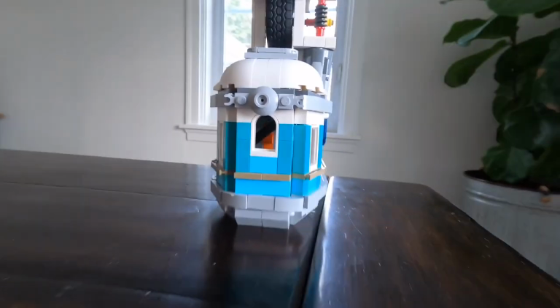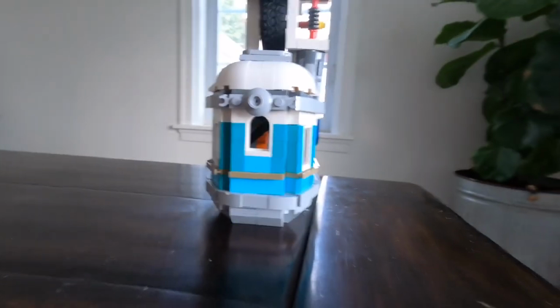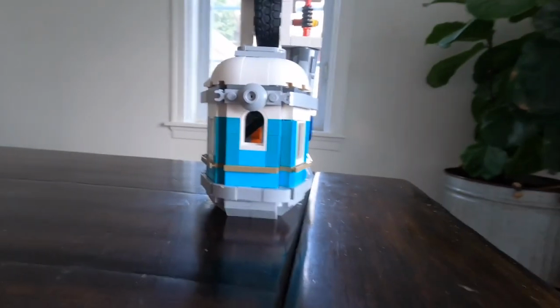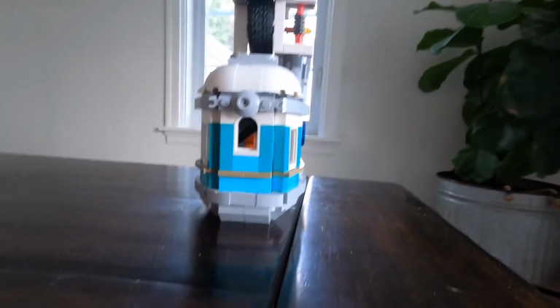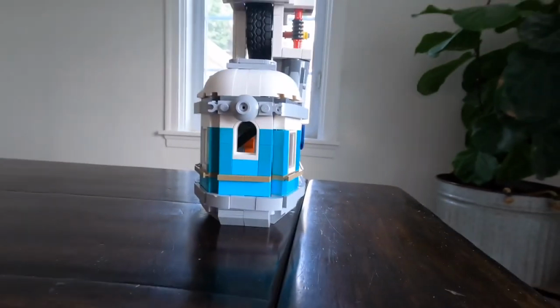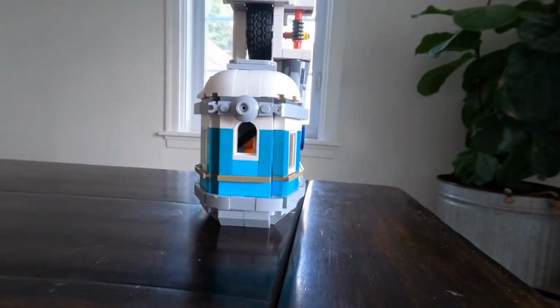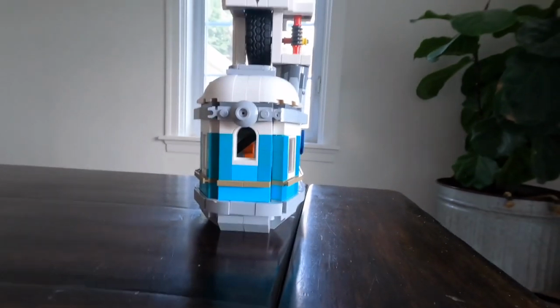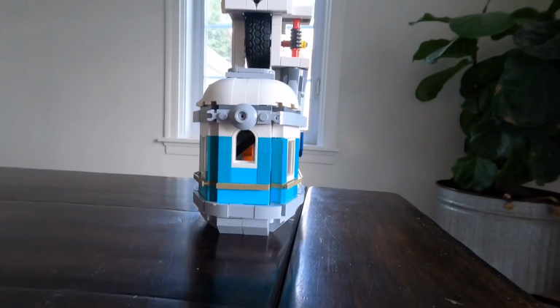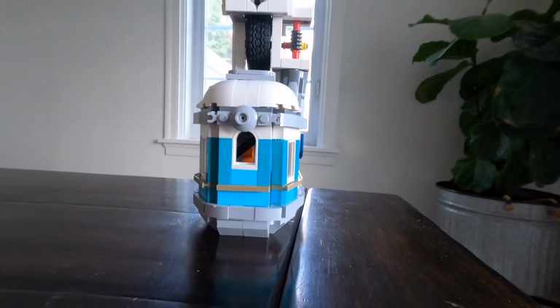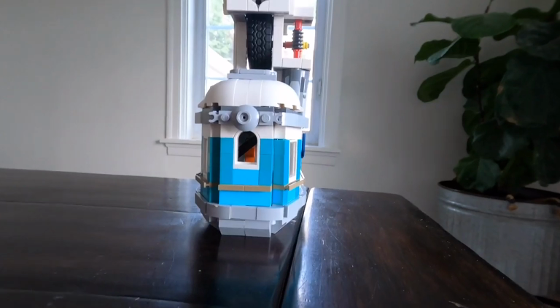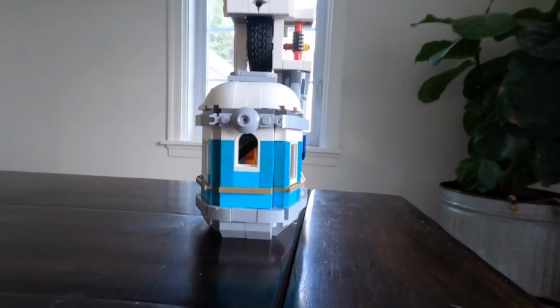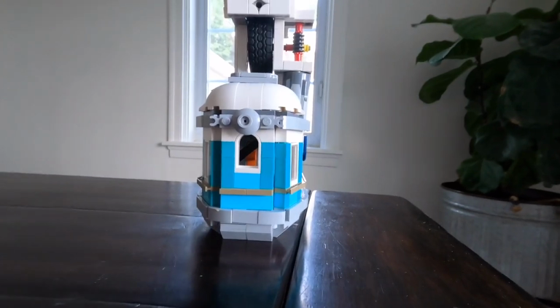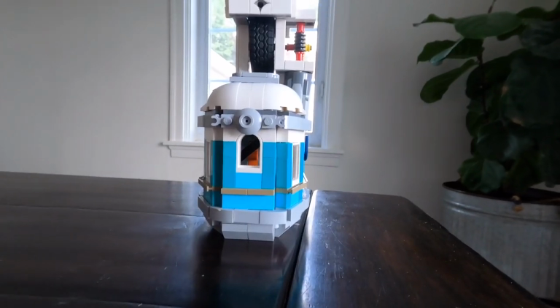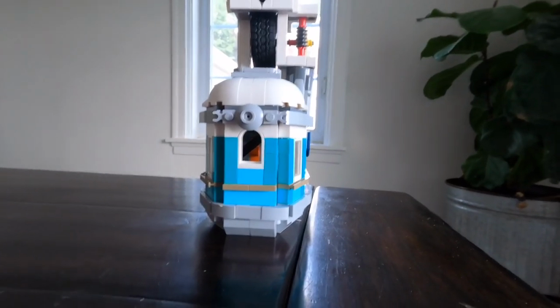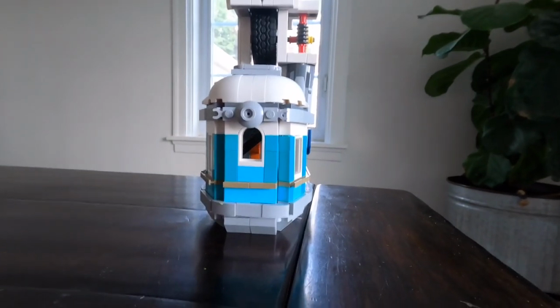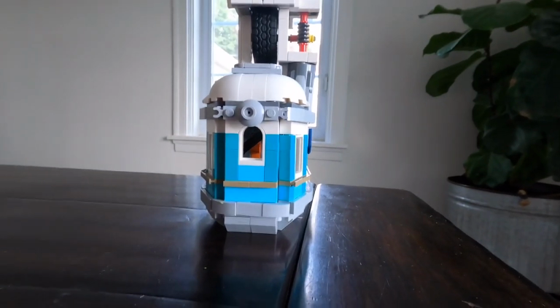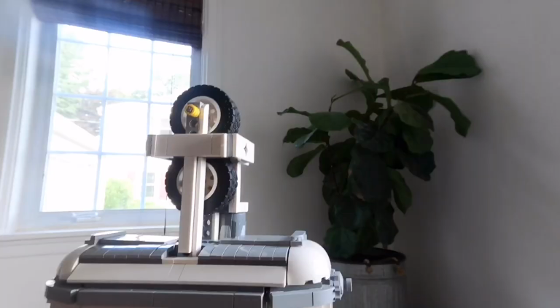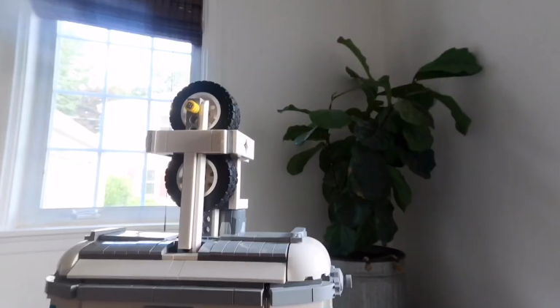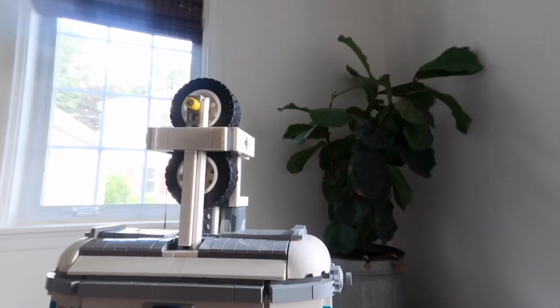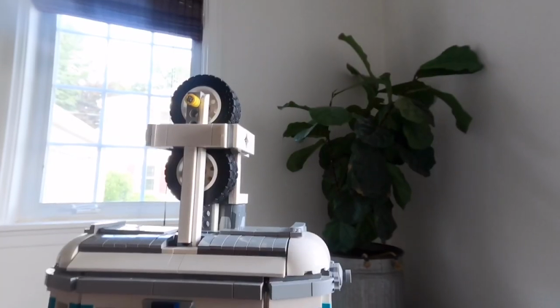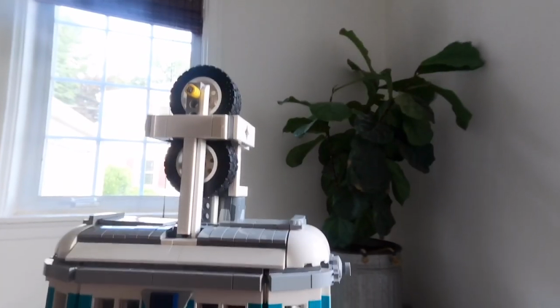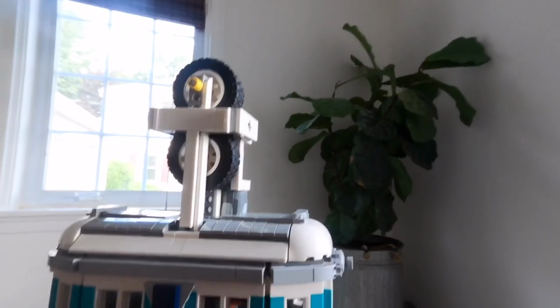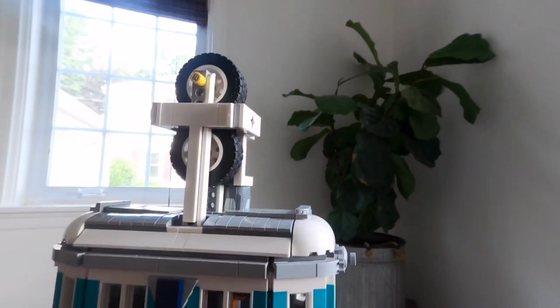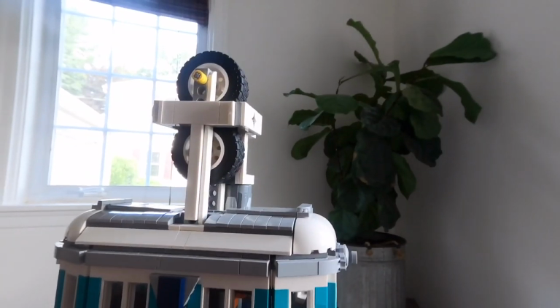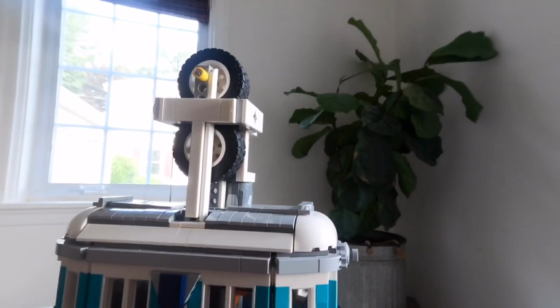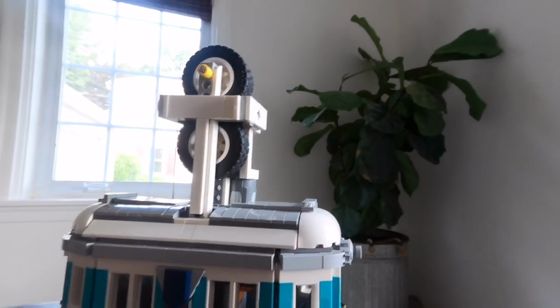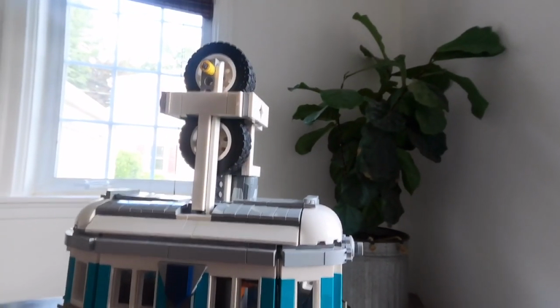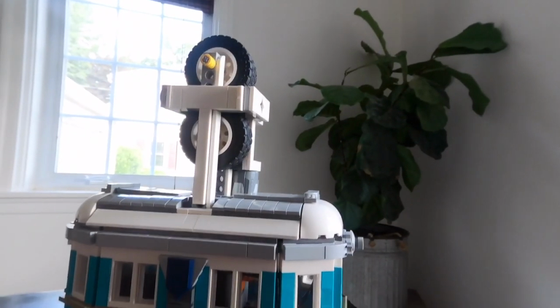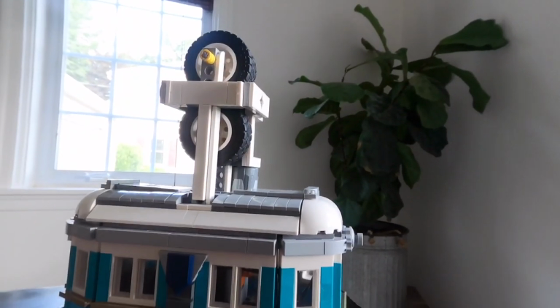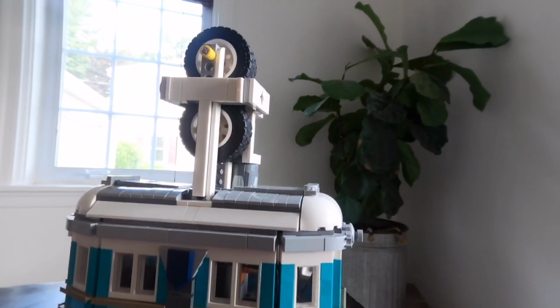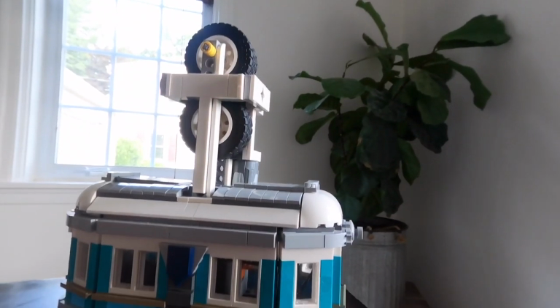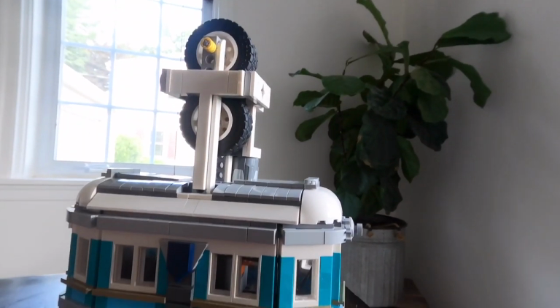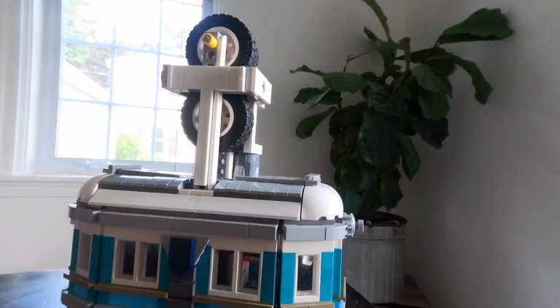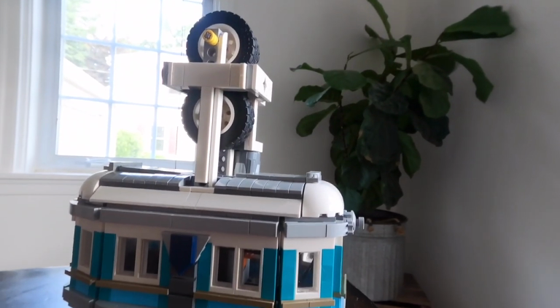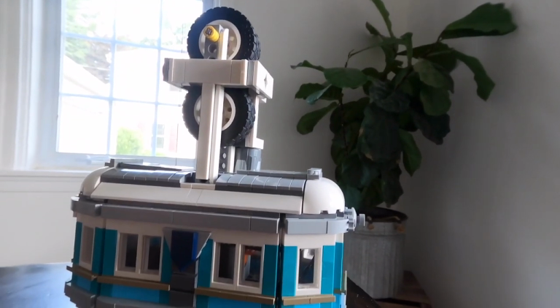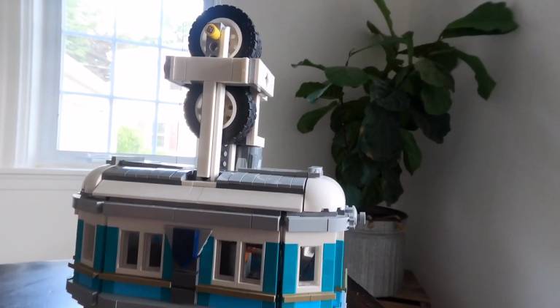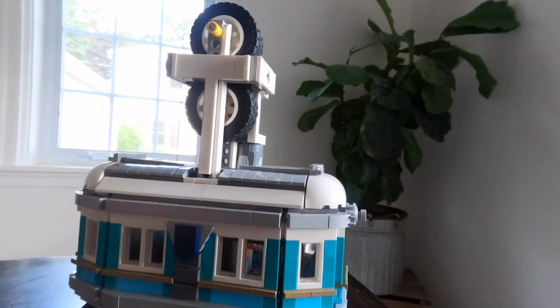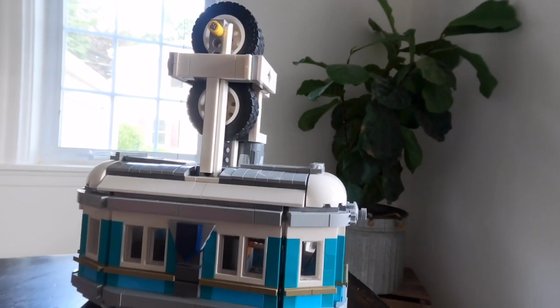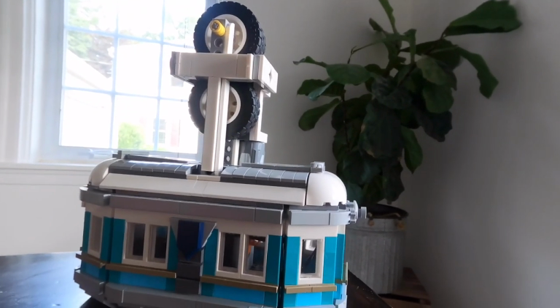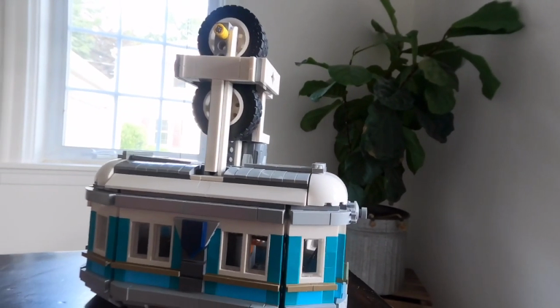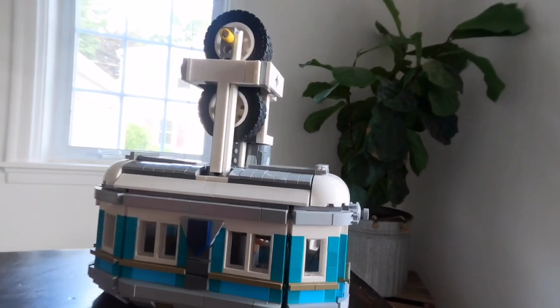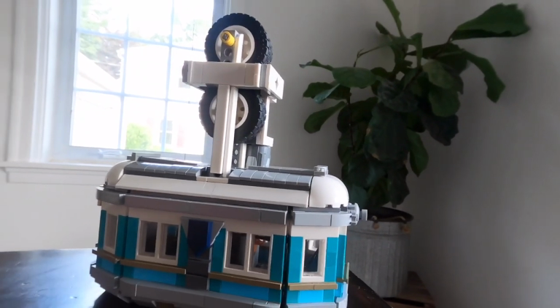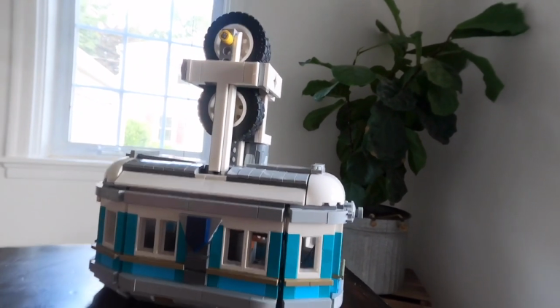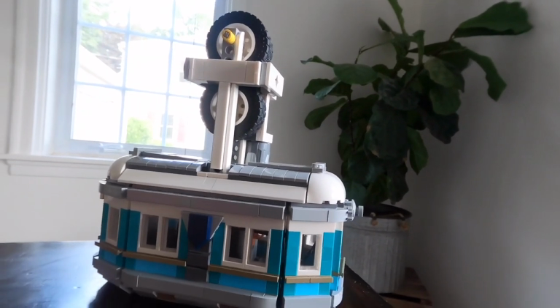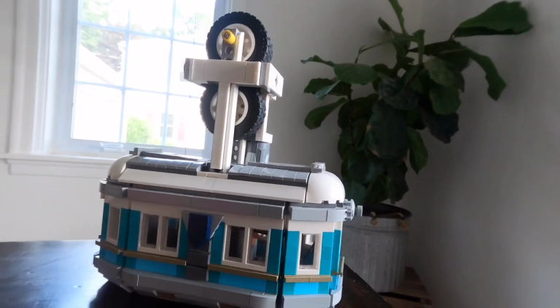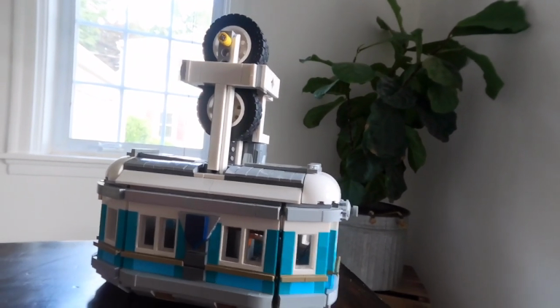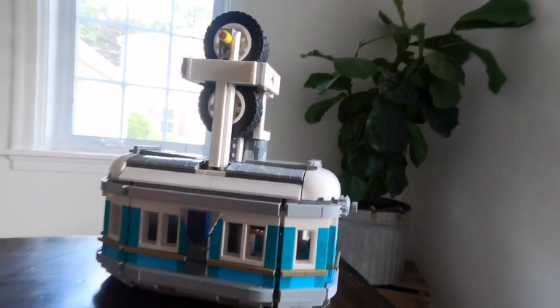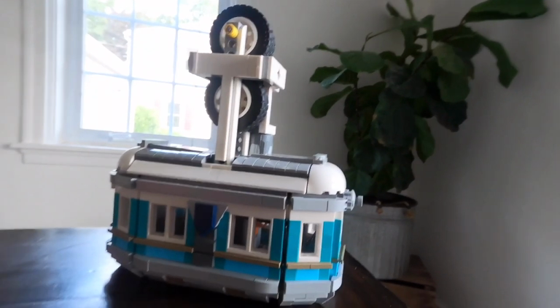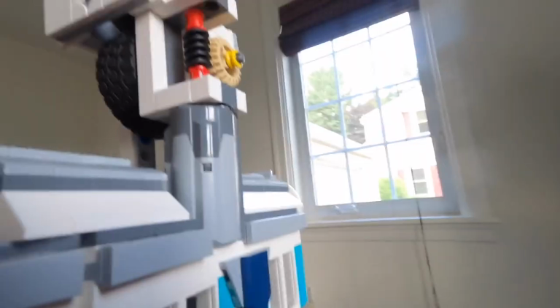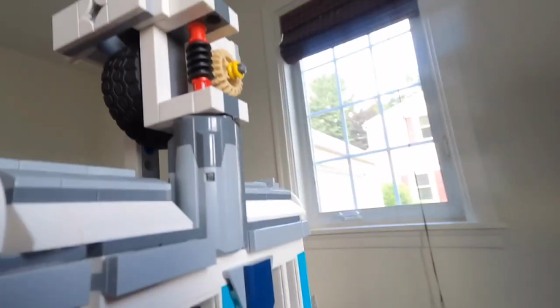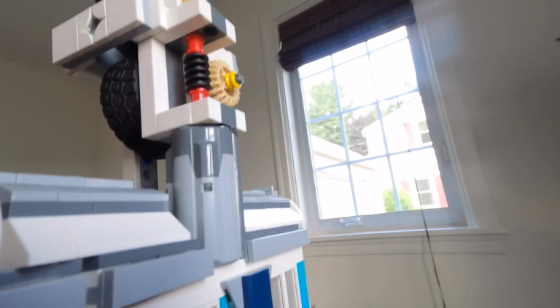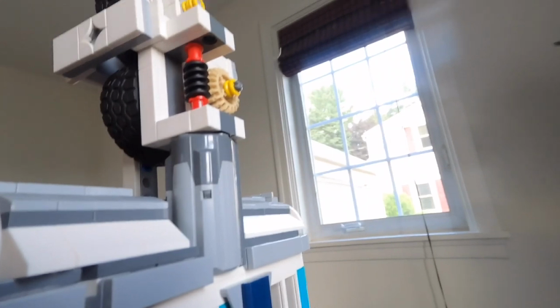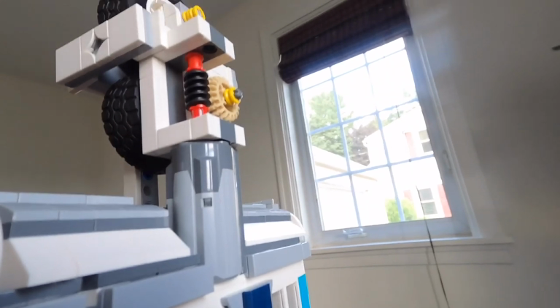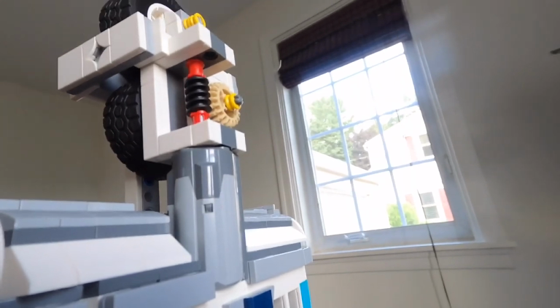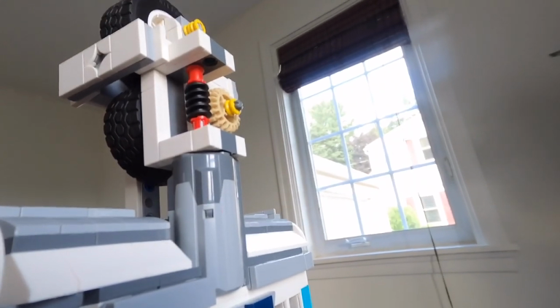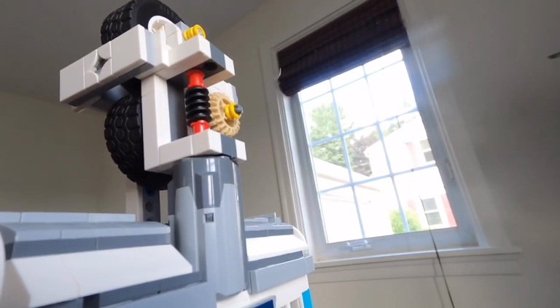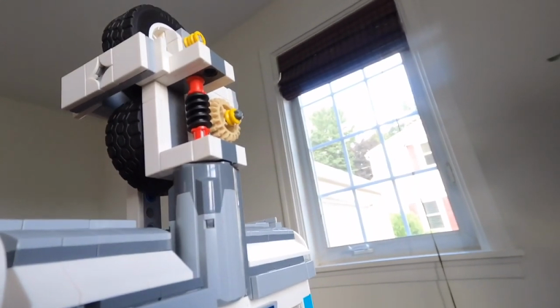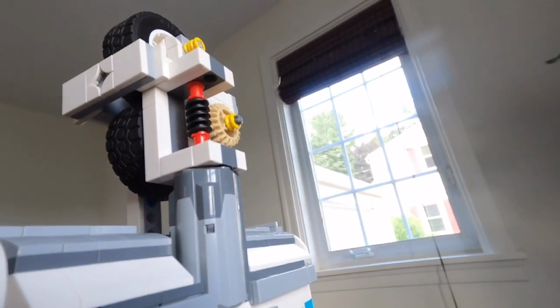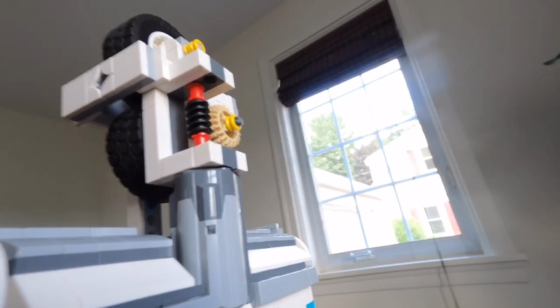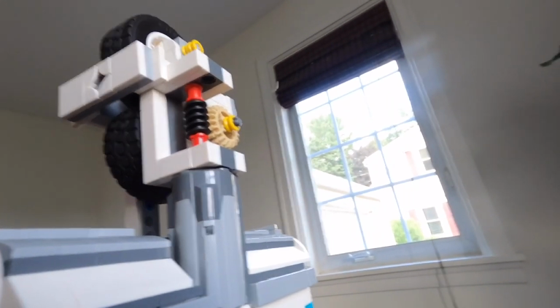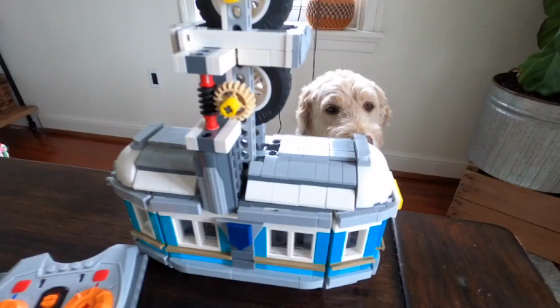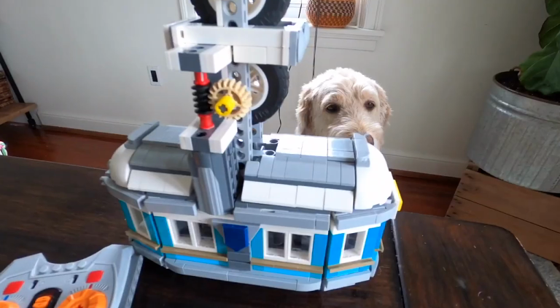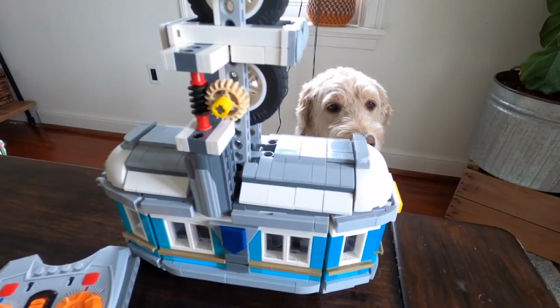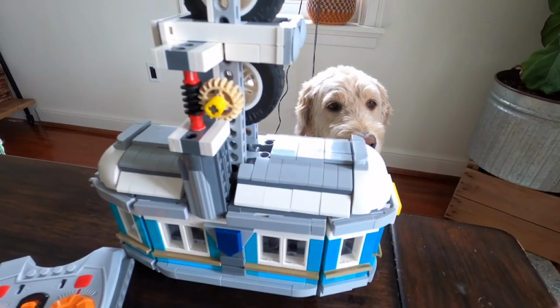I needed some aesthetics to conceal these very ugly Lego pieces, so that's where this cable car design came from. I think it looks very nice, giving that vintage kind of vibe.